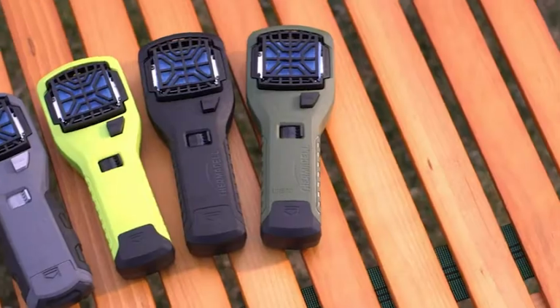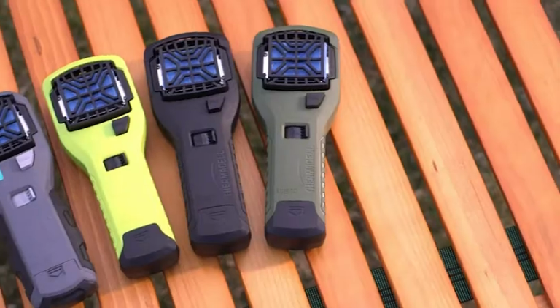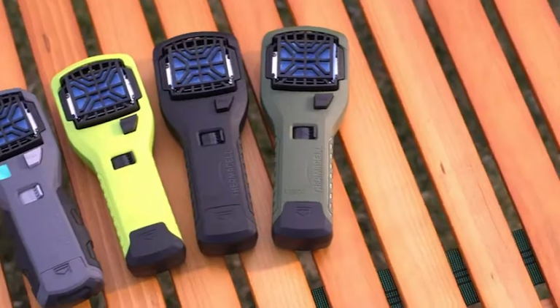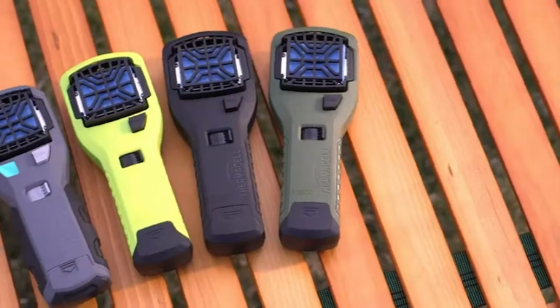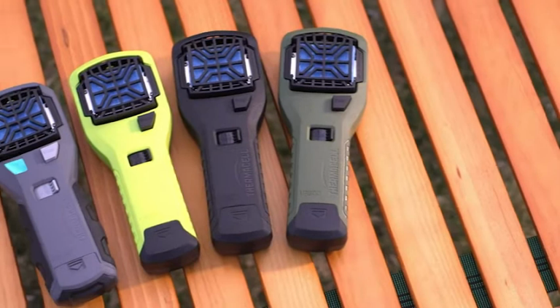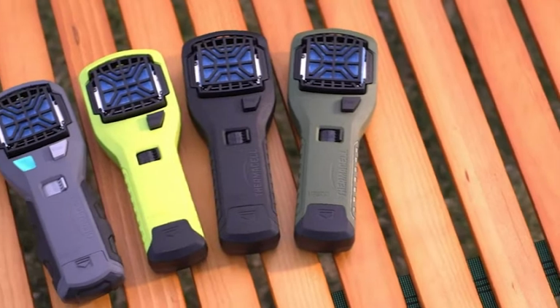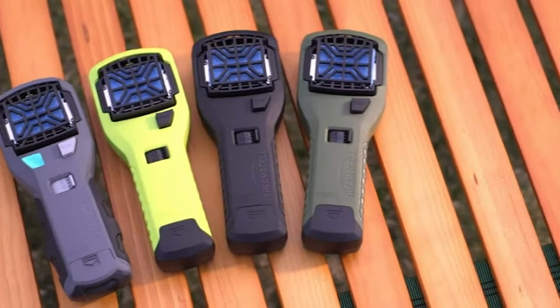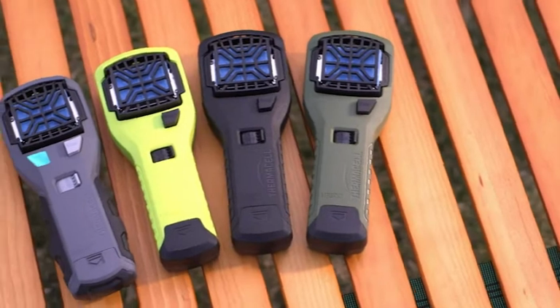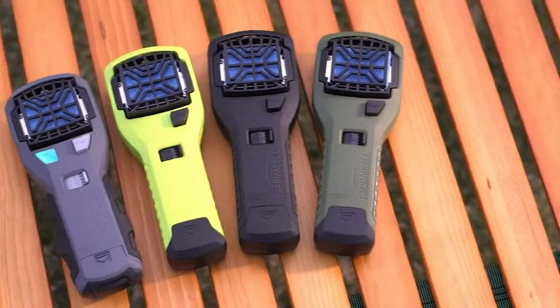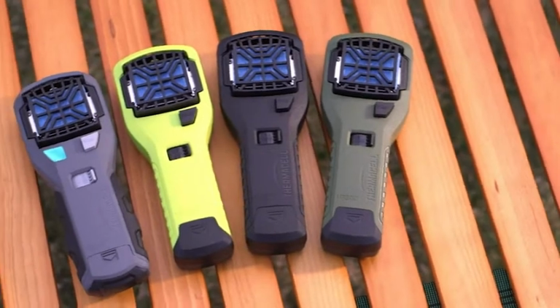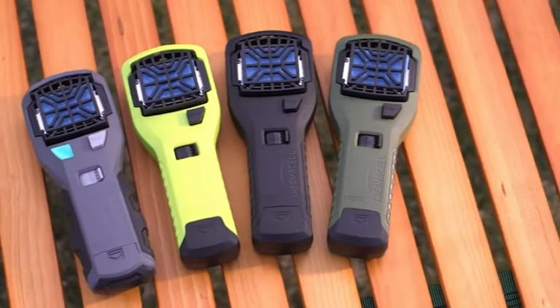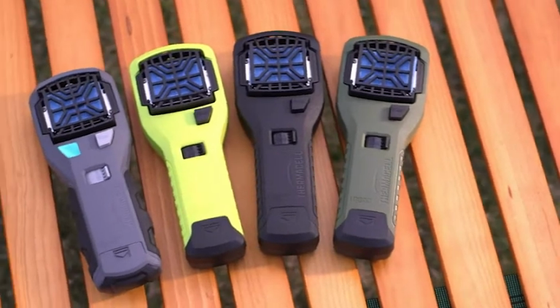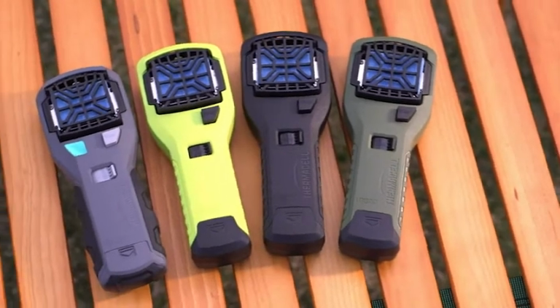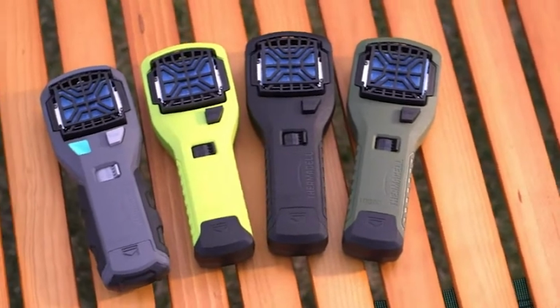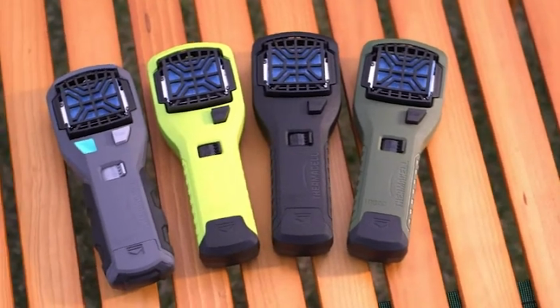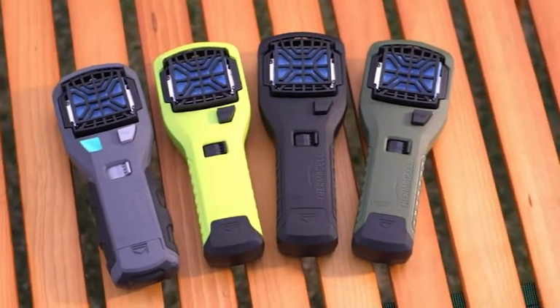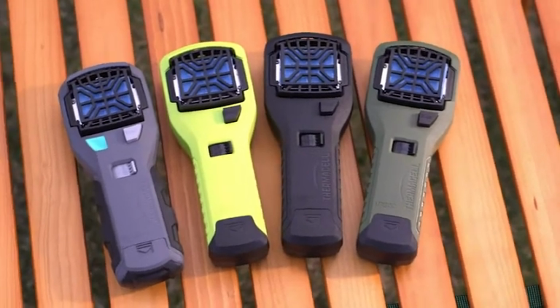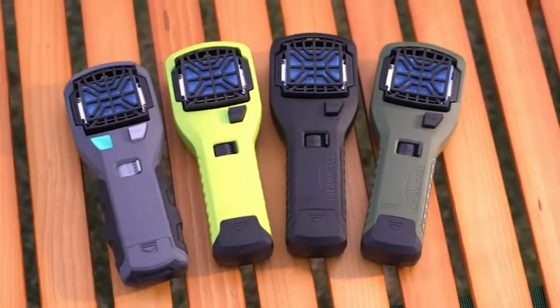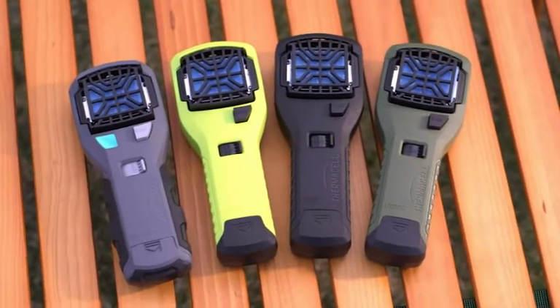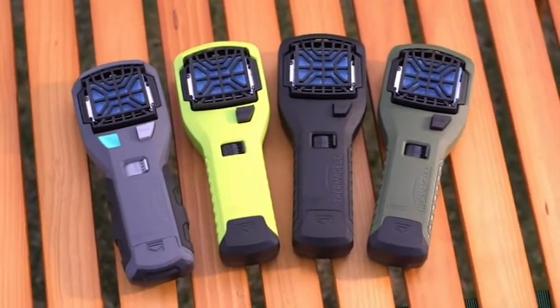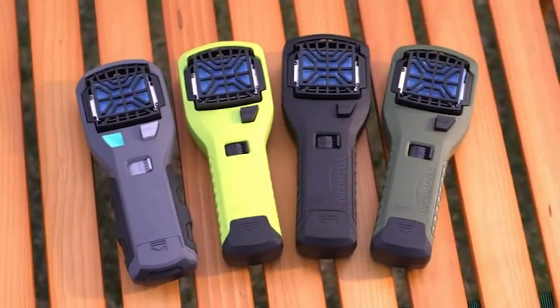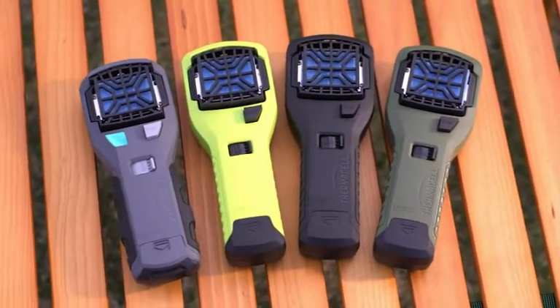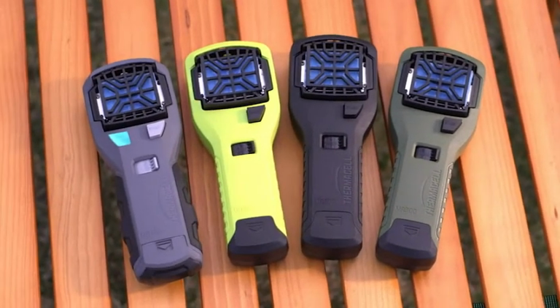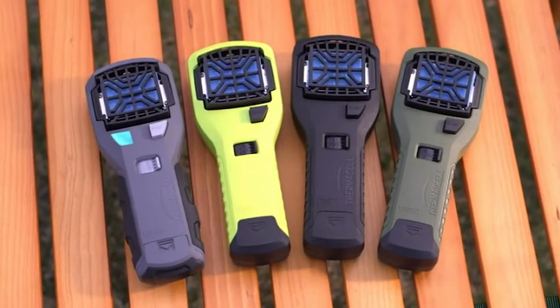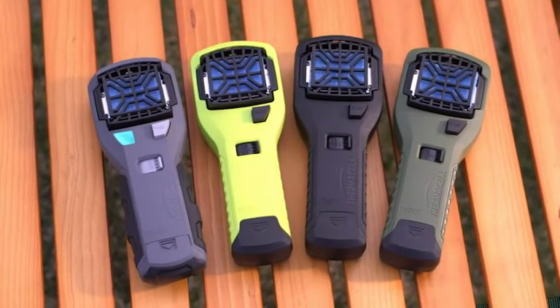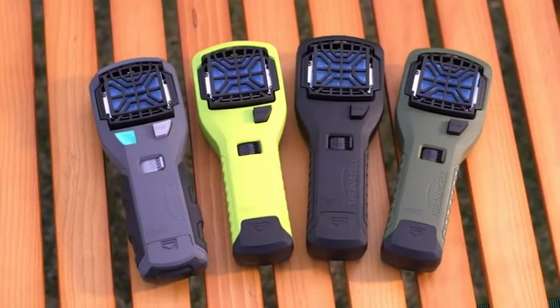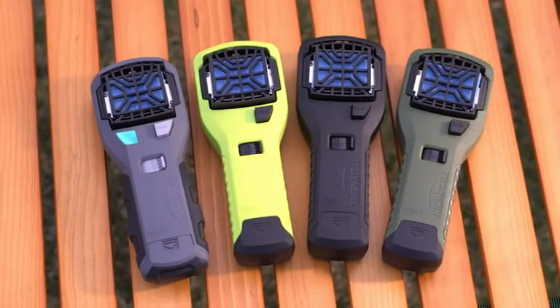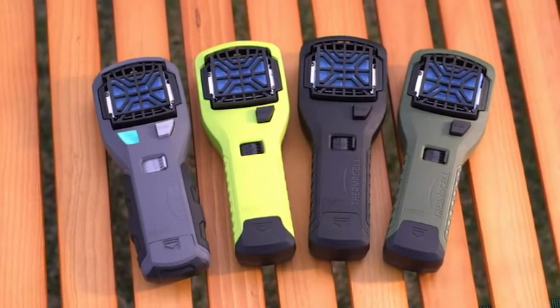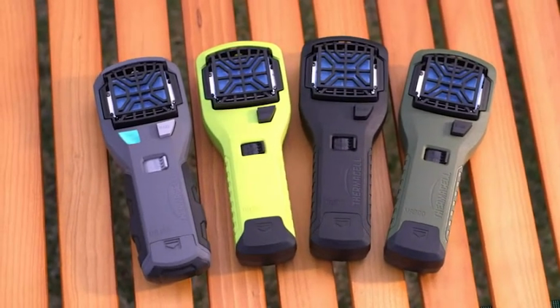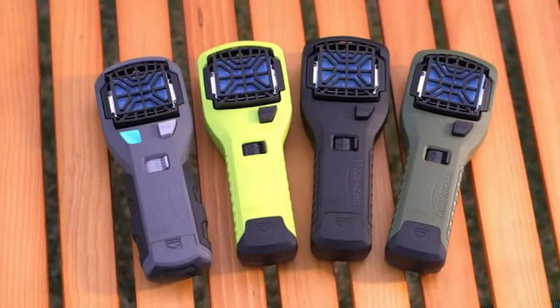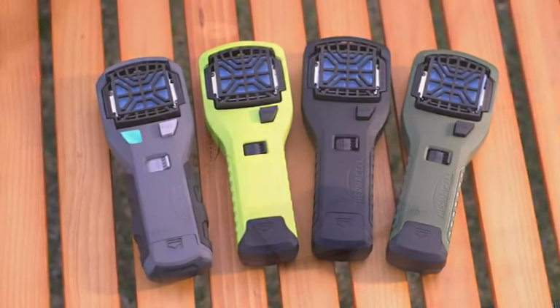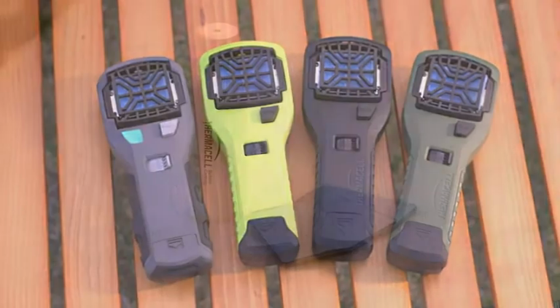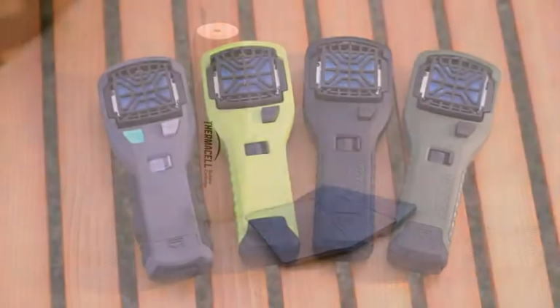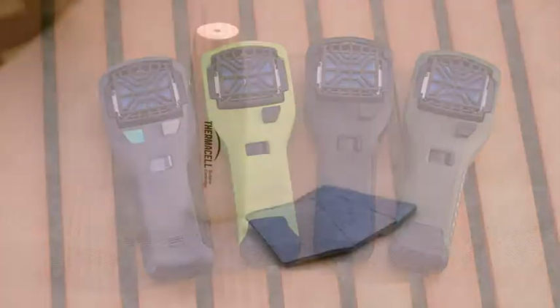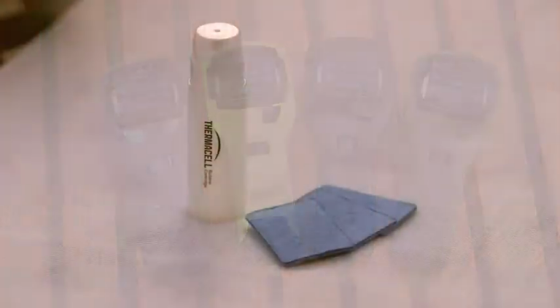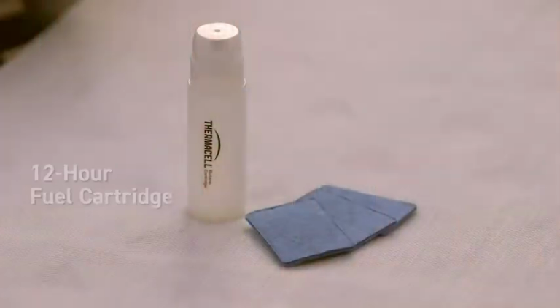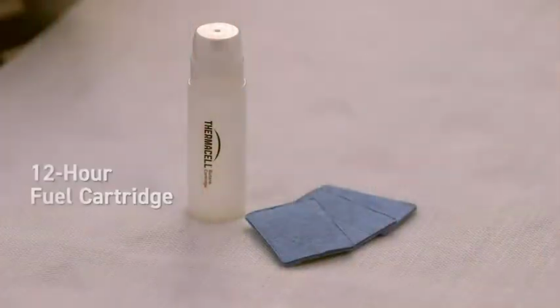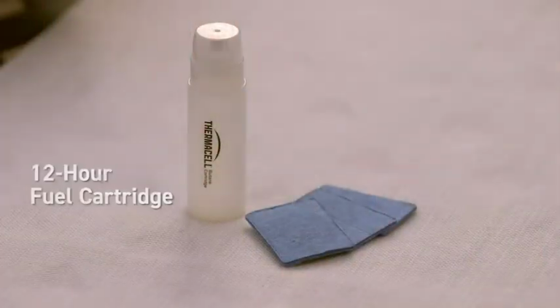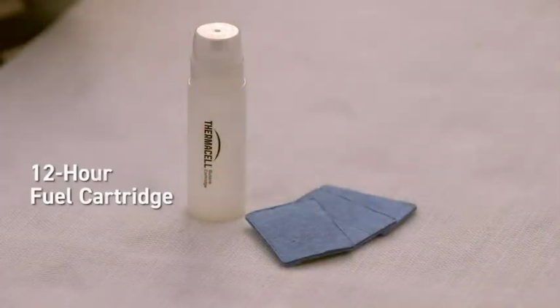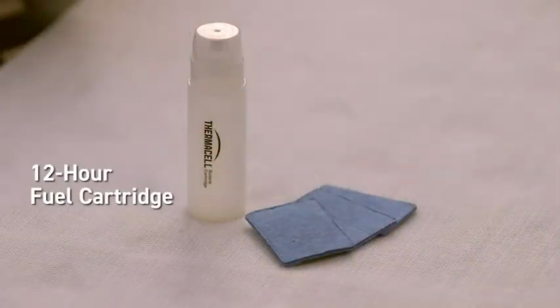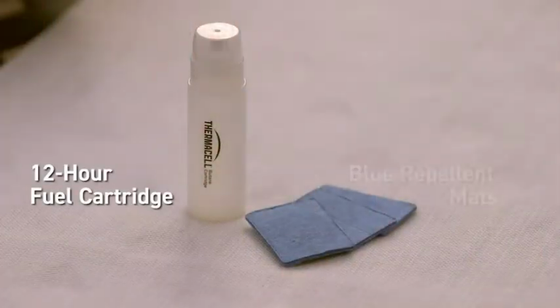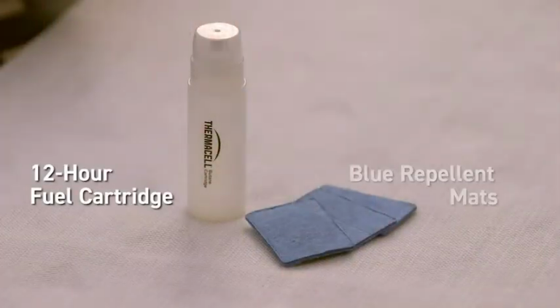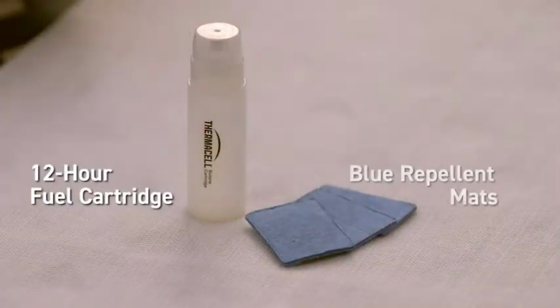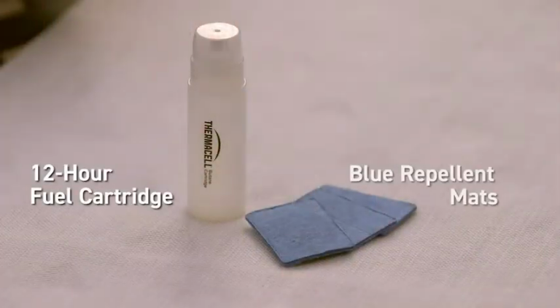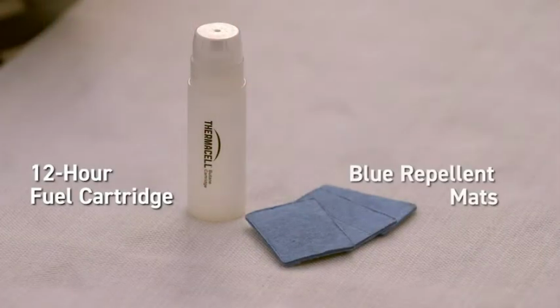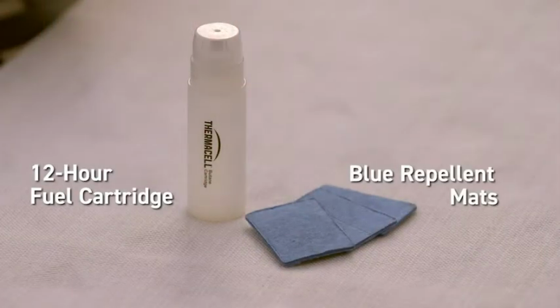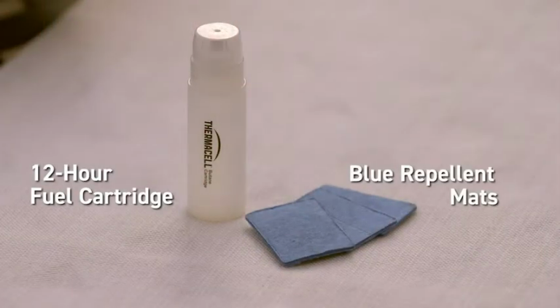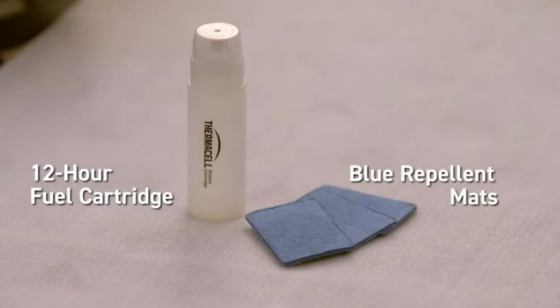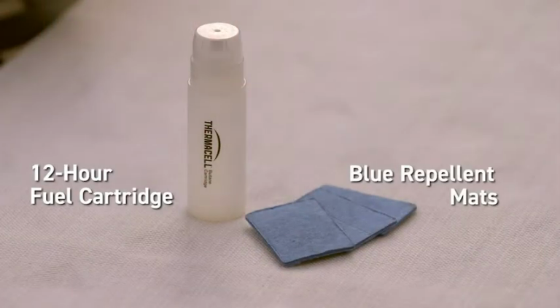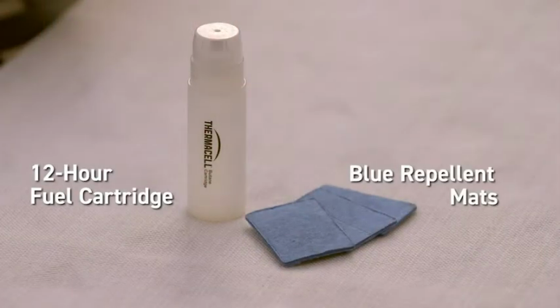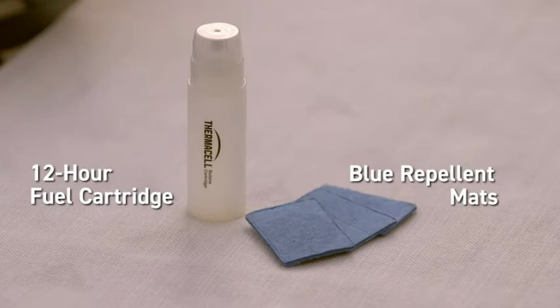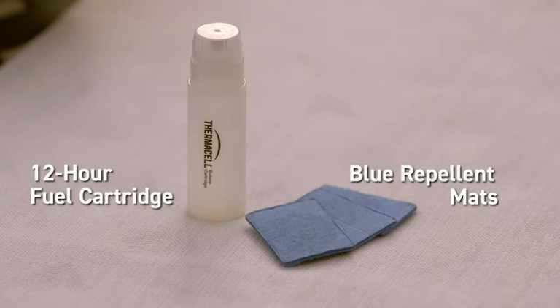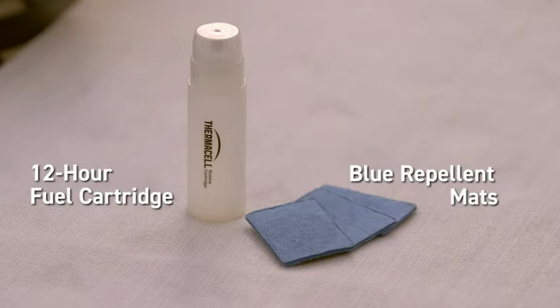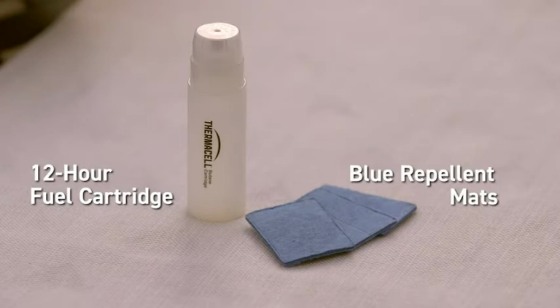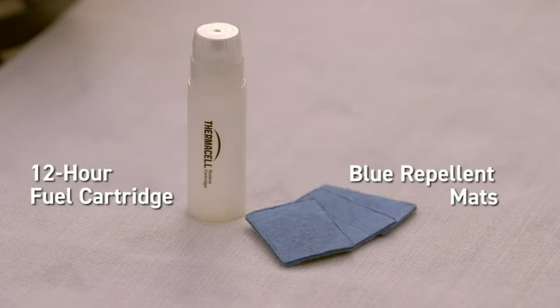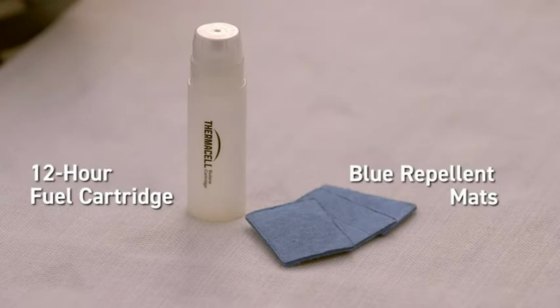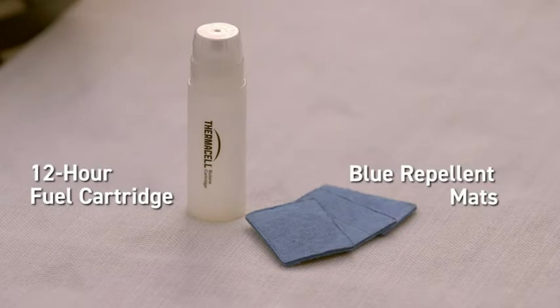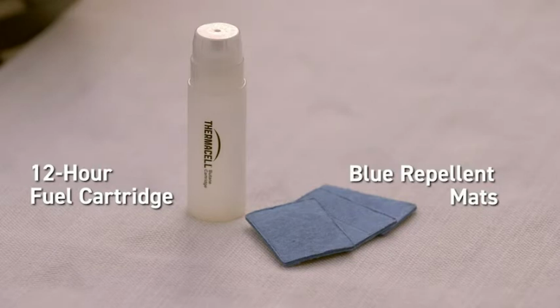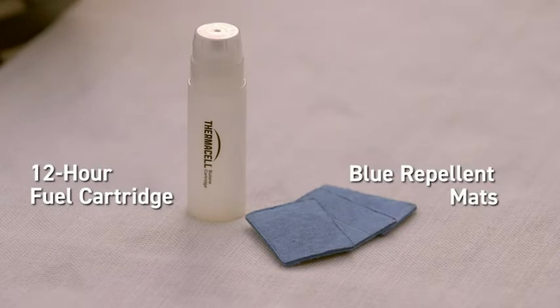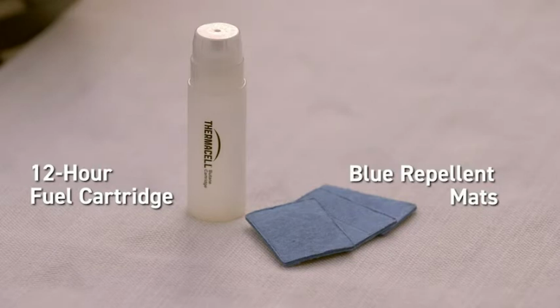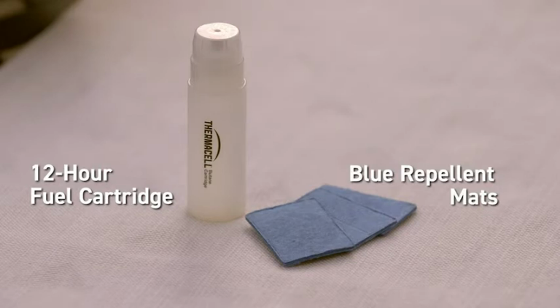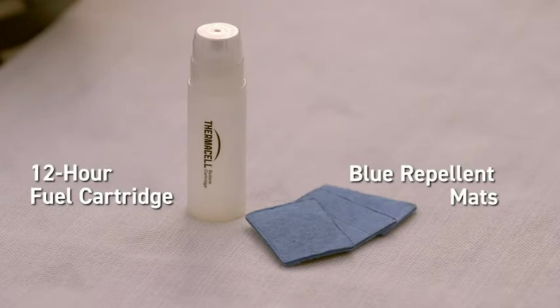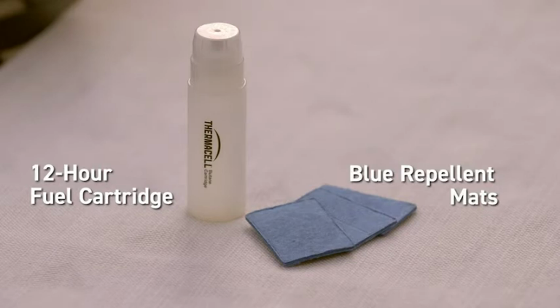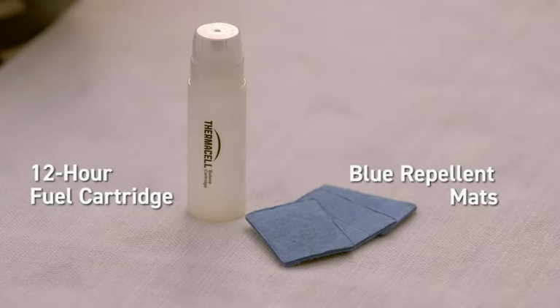Like all Thermacell fuel and mat repellers, our portable repellers use a 12-hour fuel cartridge and blue heat-activated repellent mats.